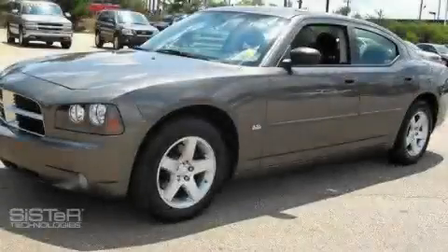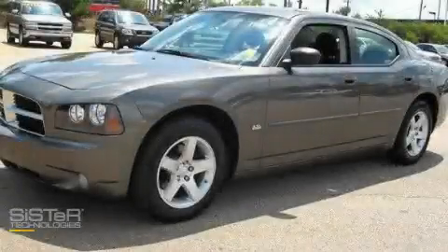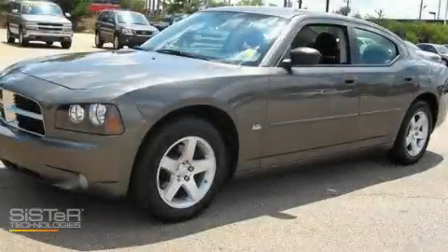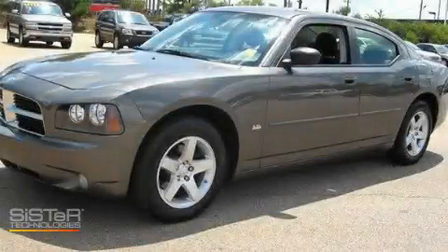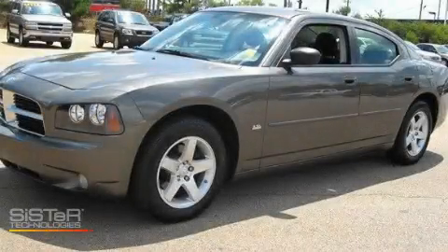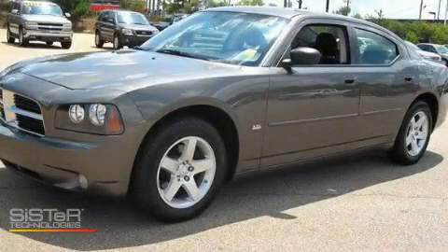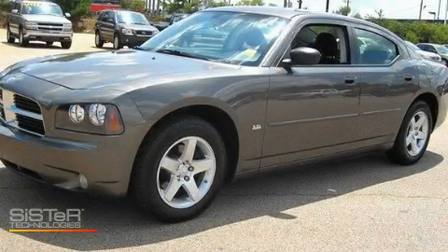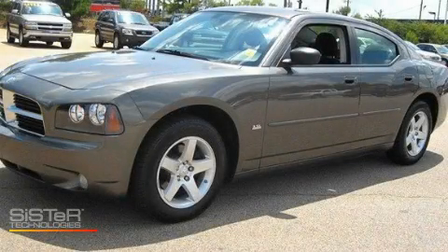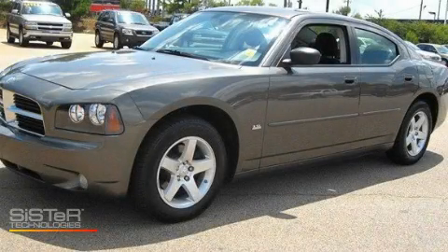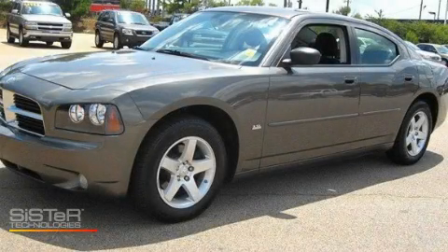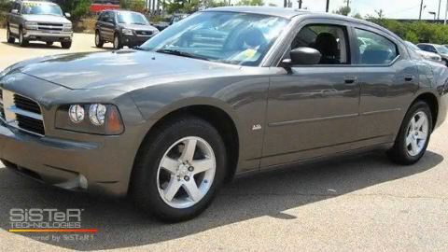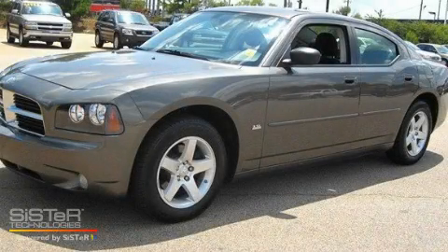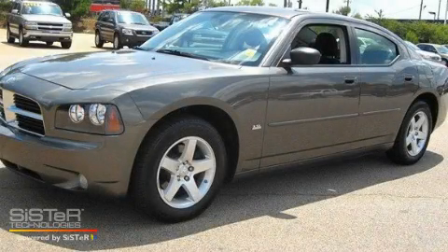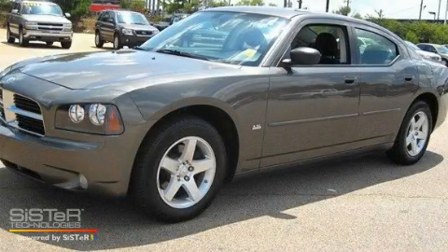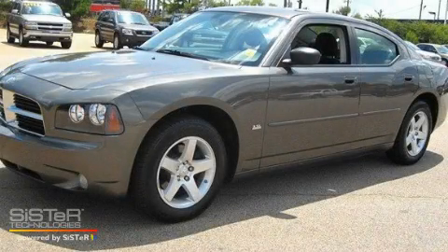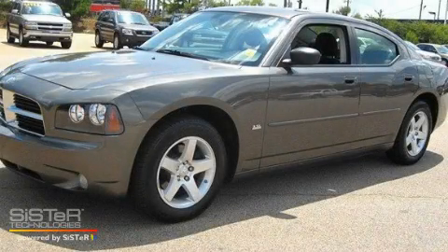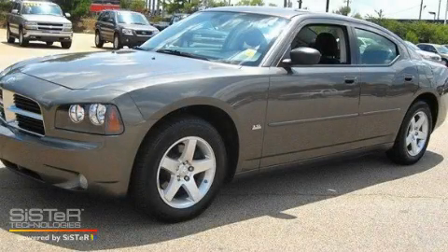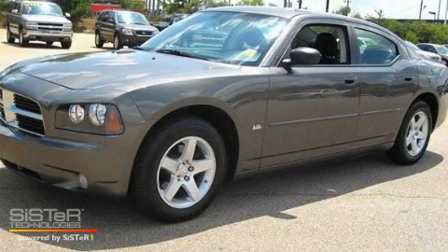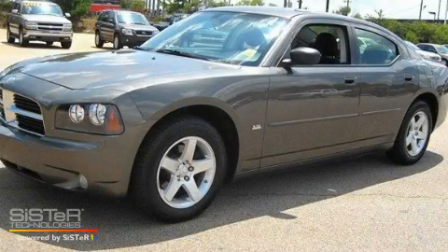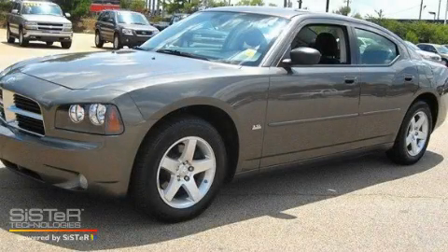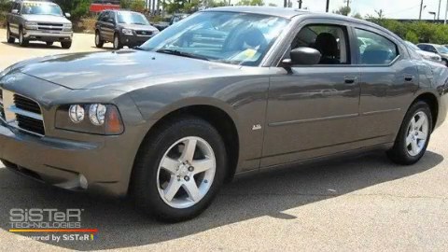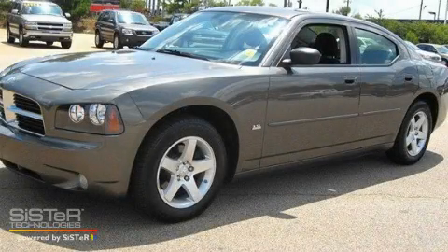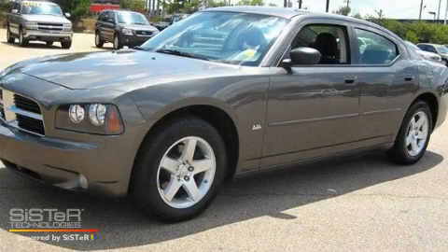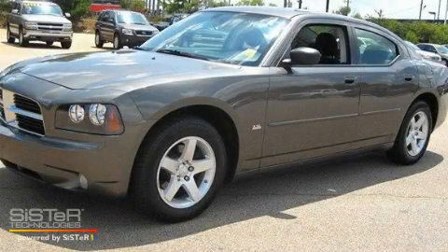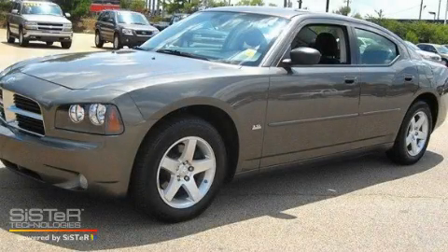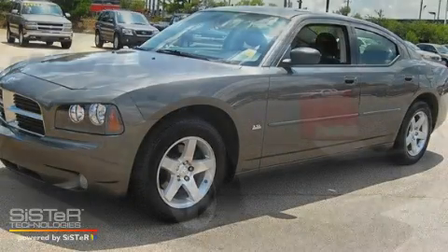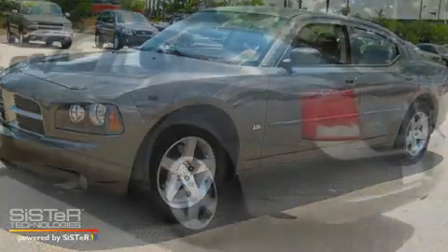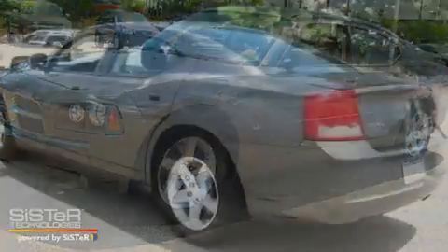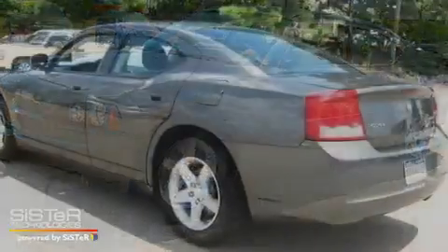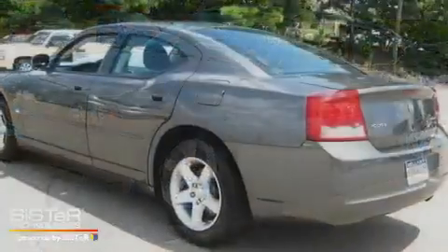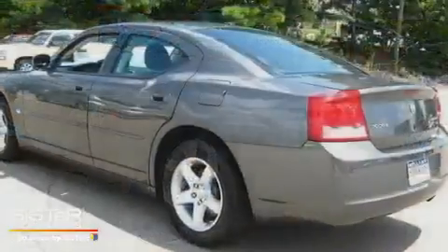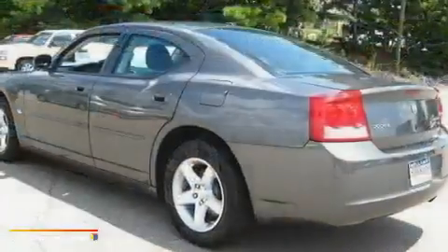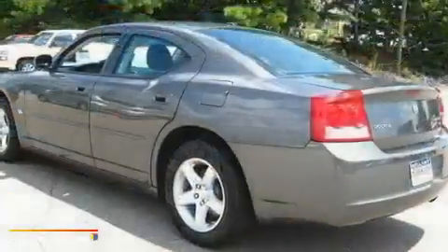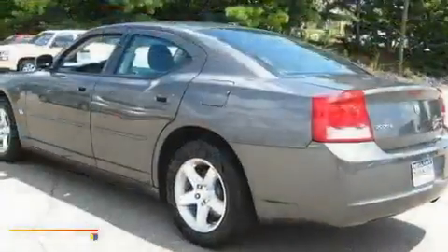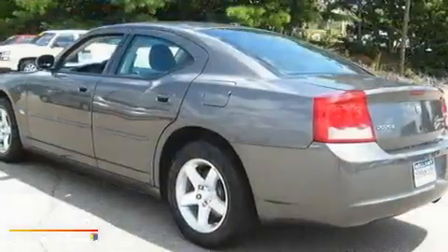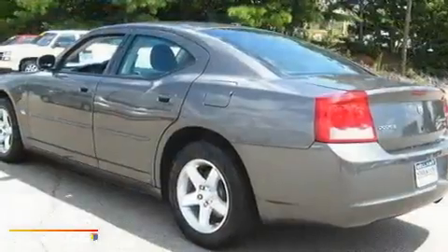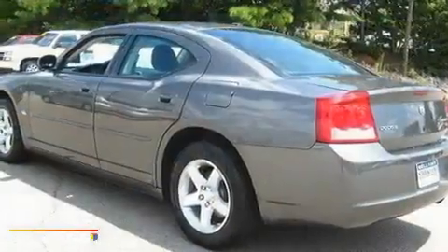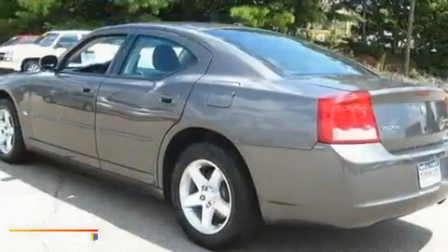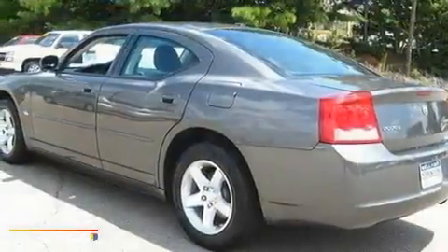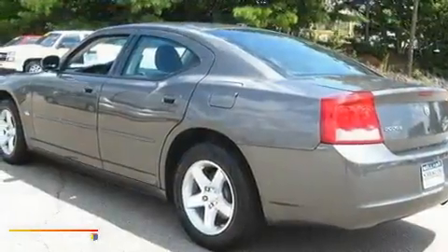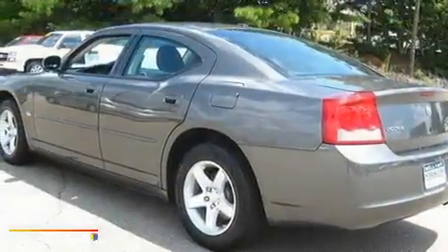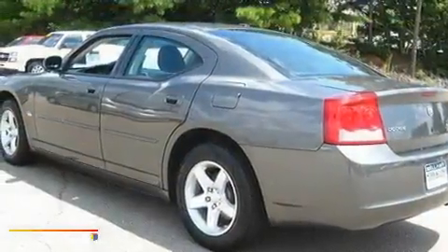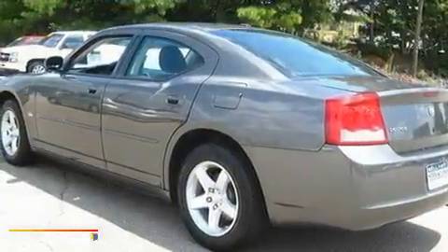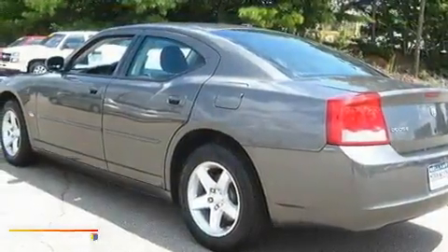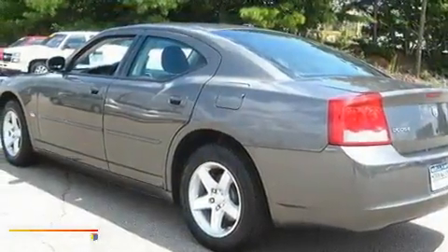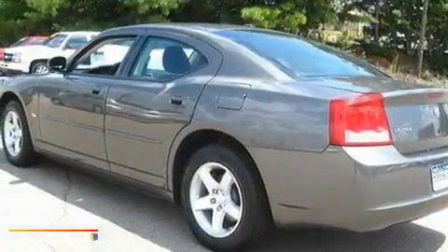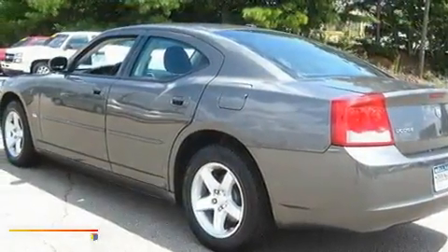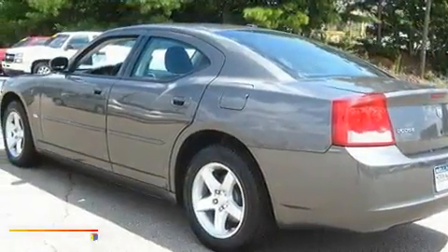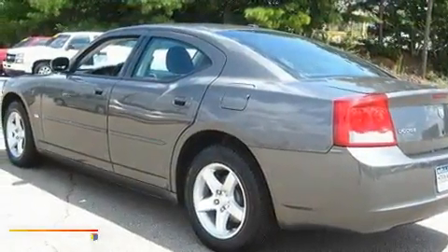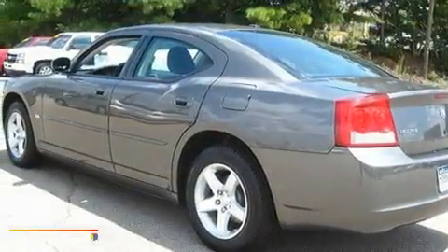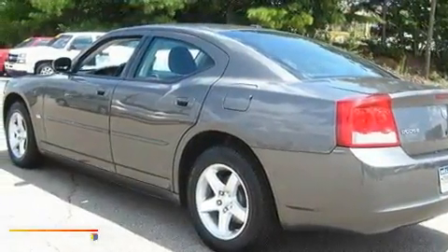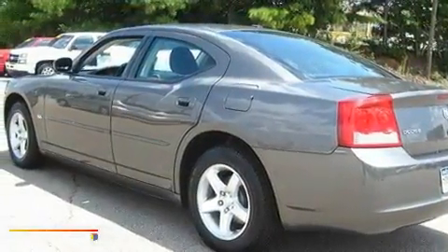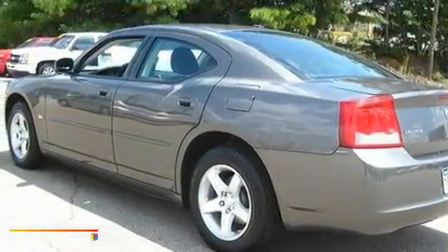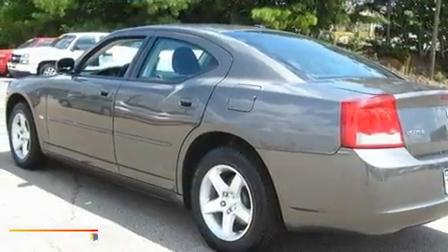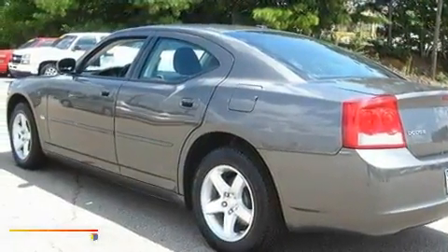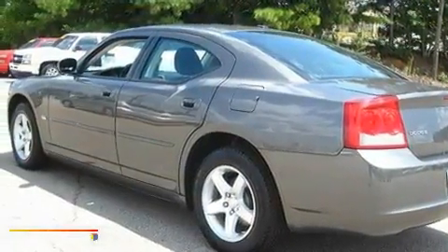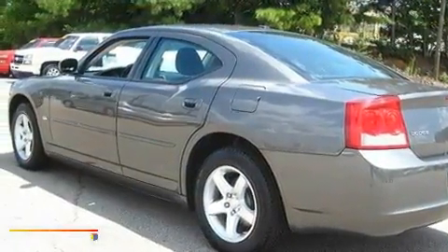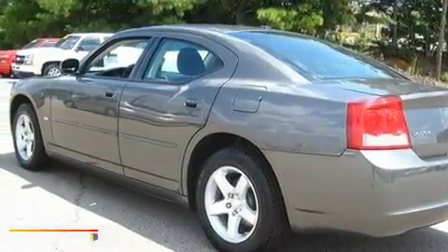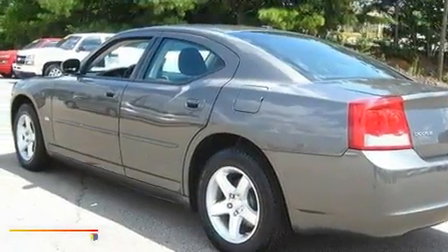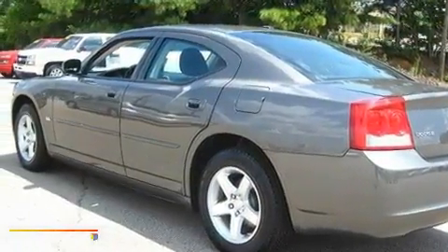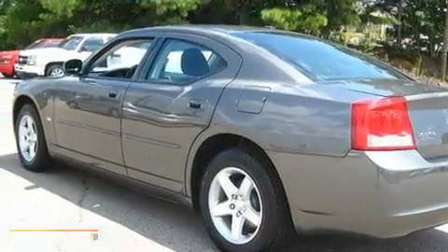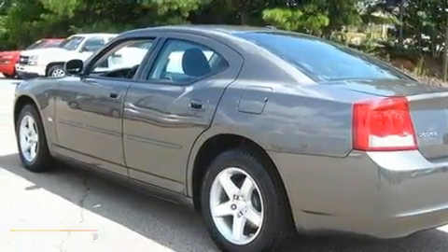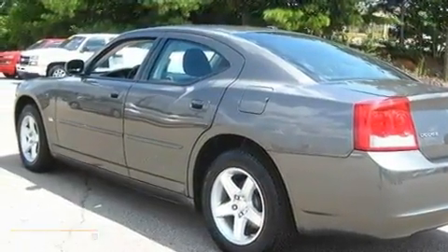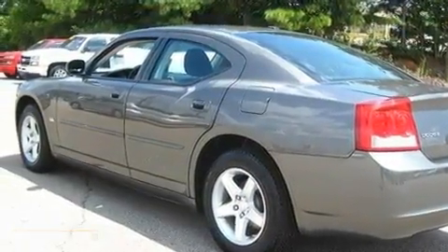This is a 2009 Dodge Charger. It has a 3.5-liter six-cylinder engine and a four-speed automatic transmission.